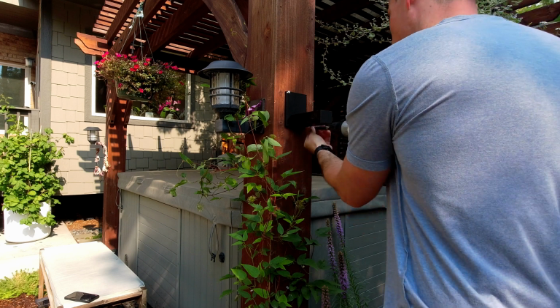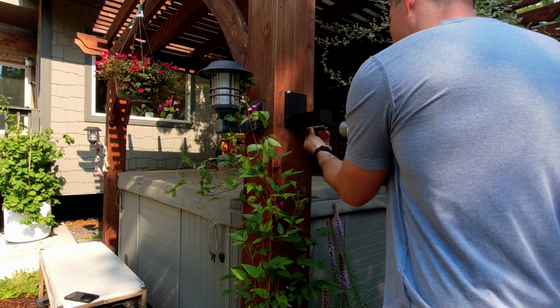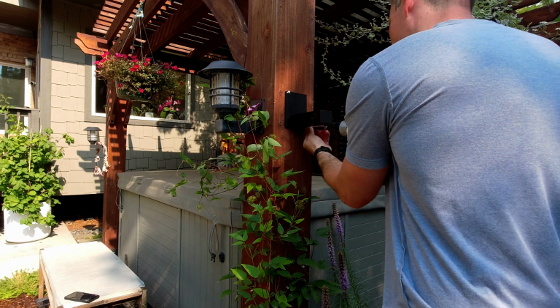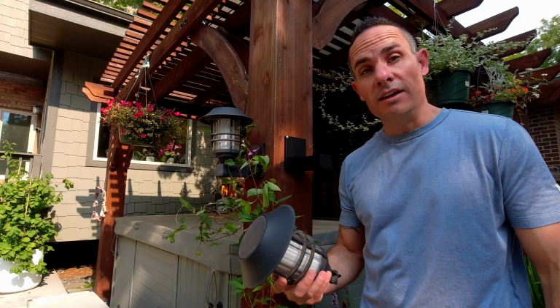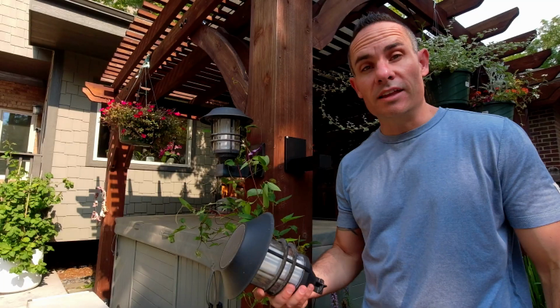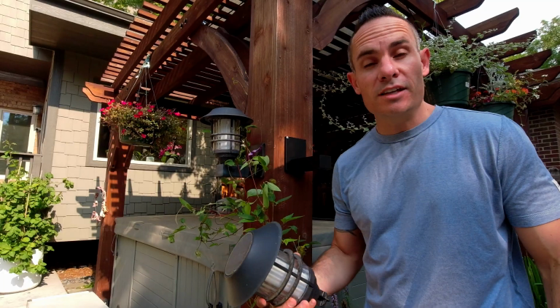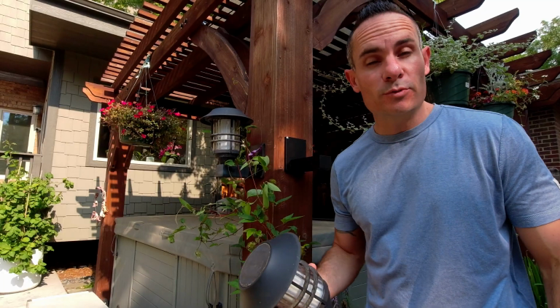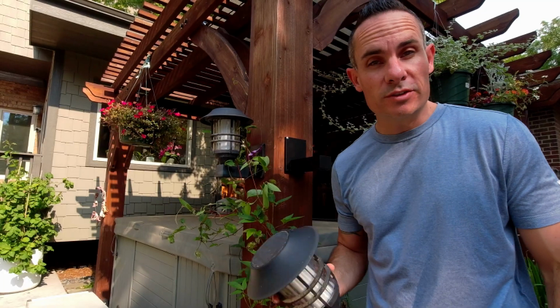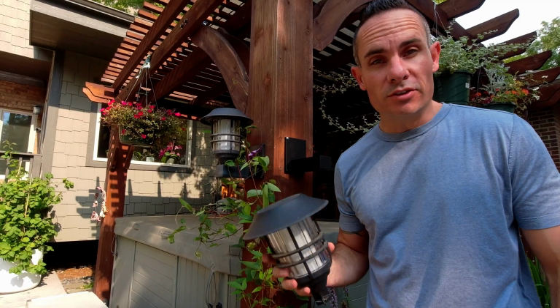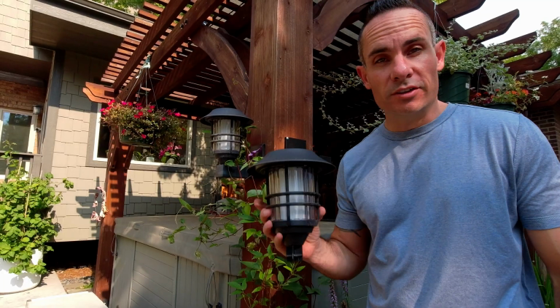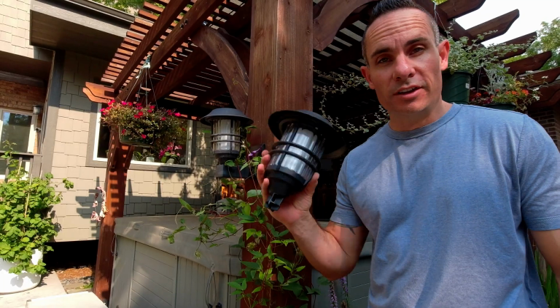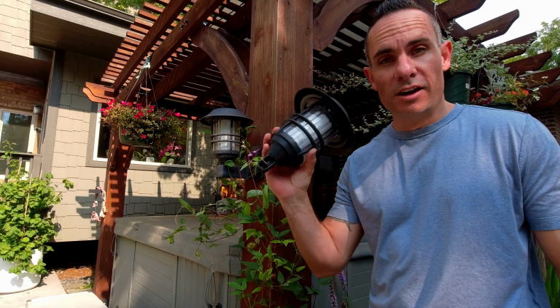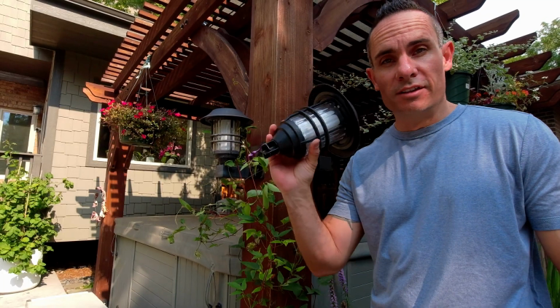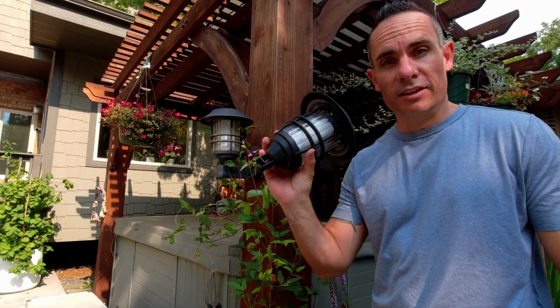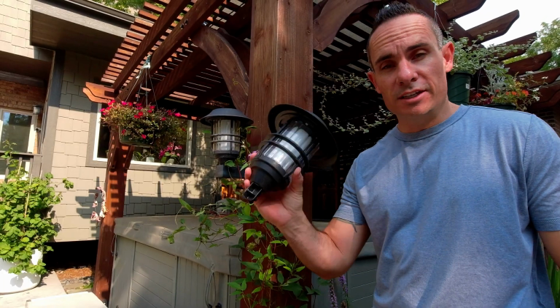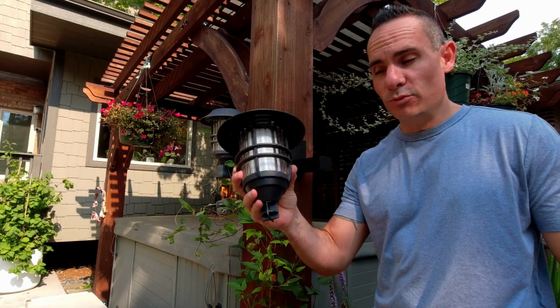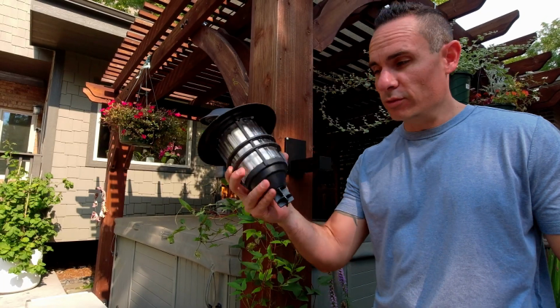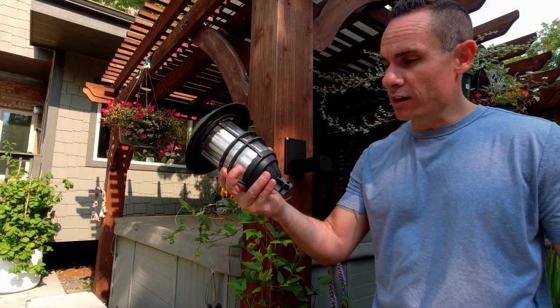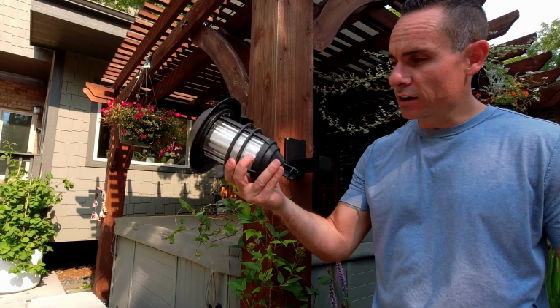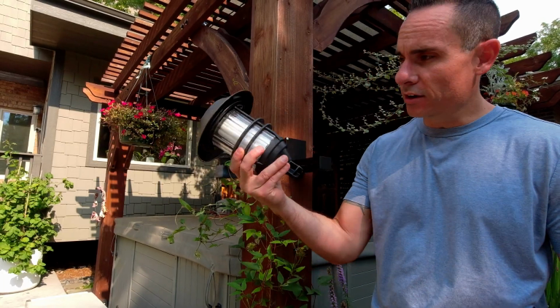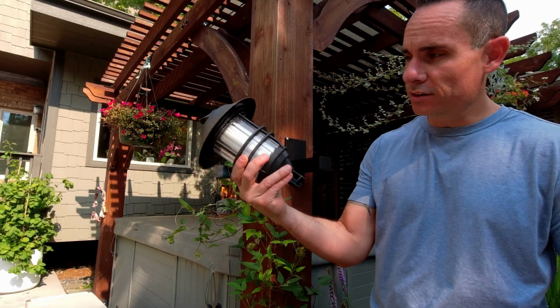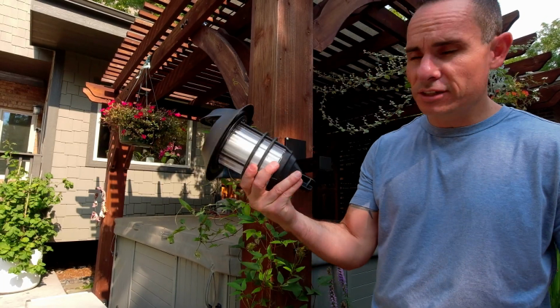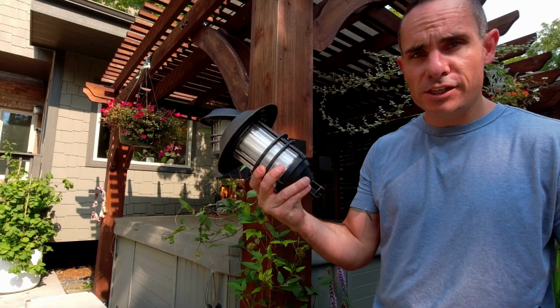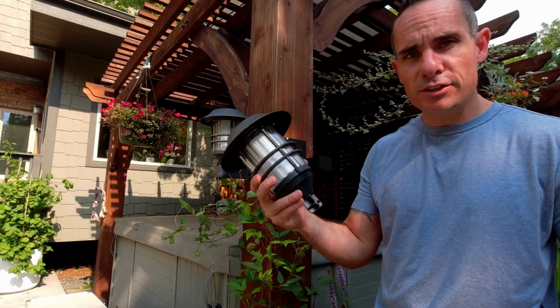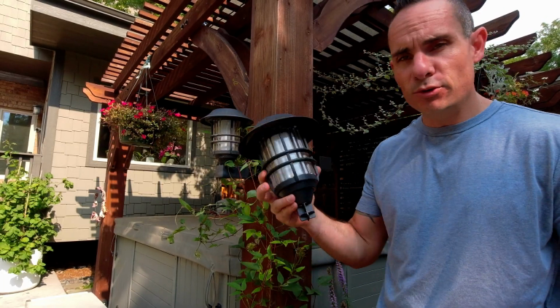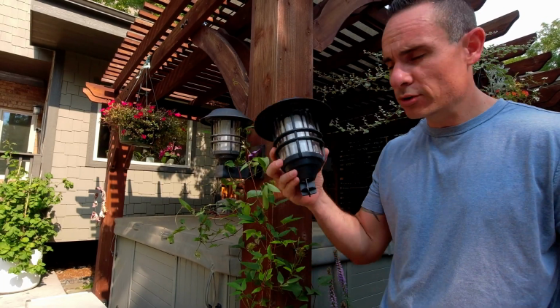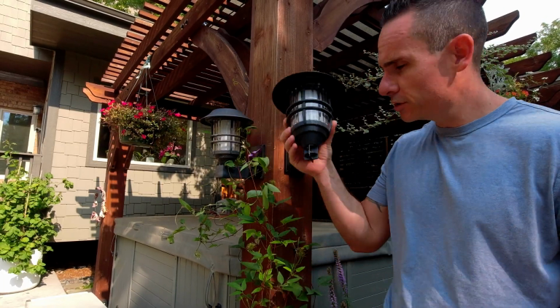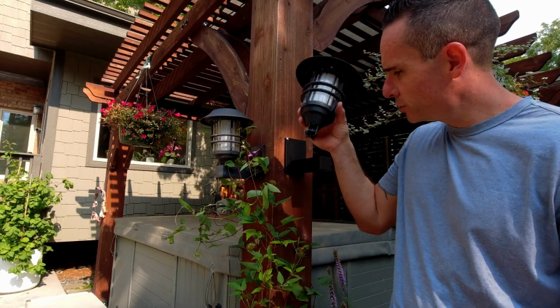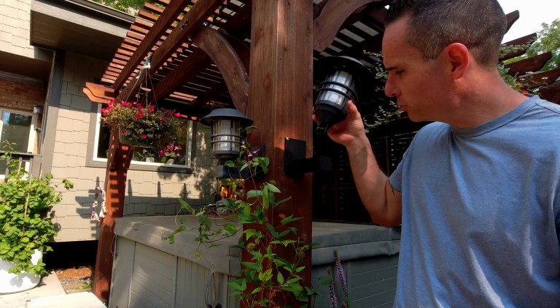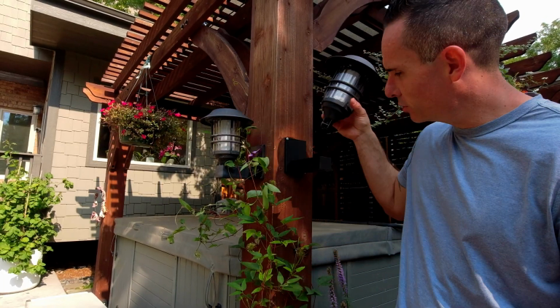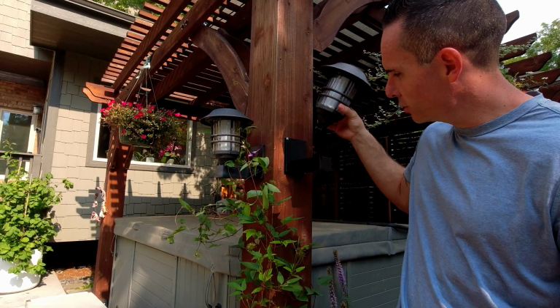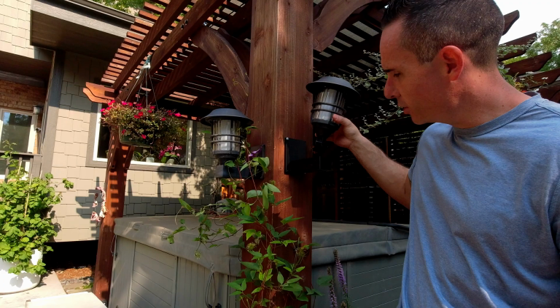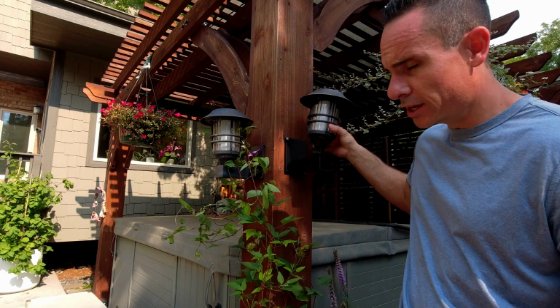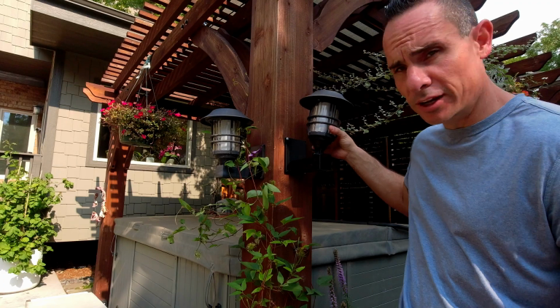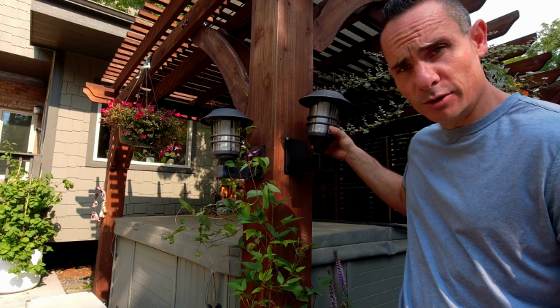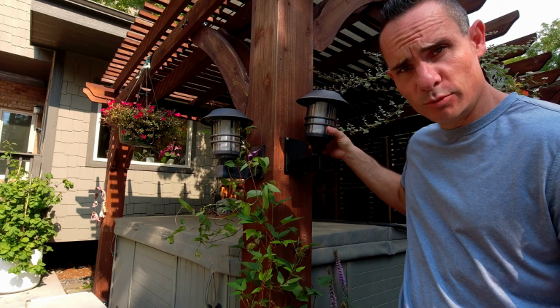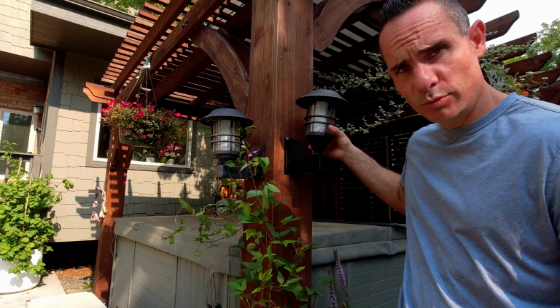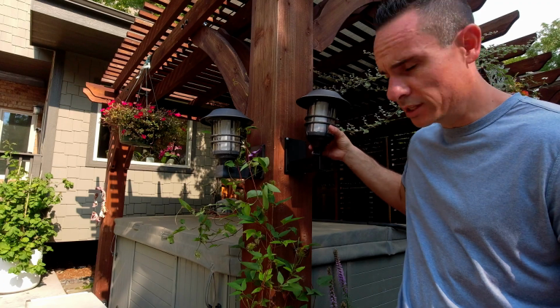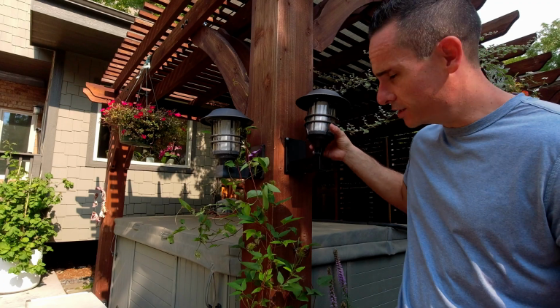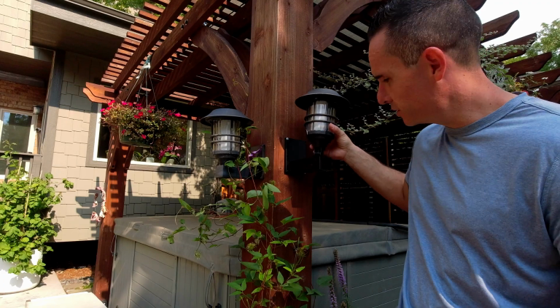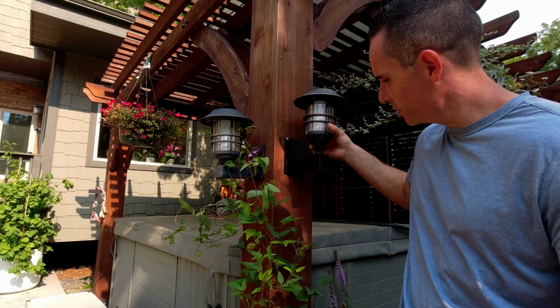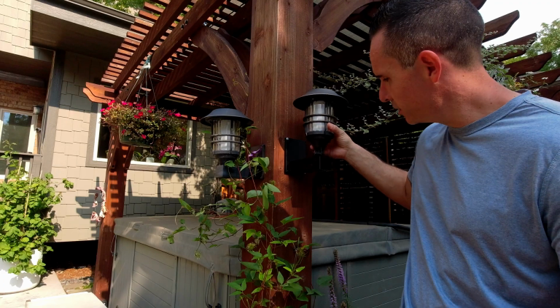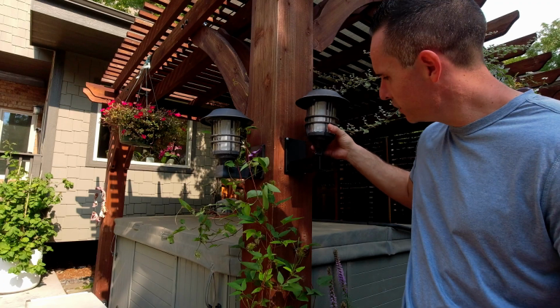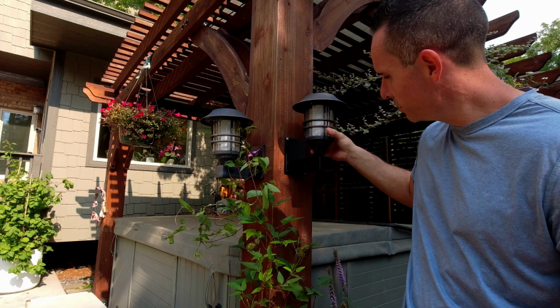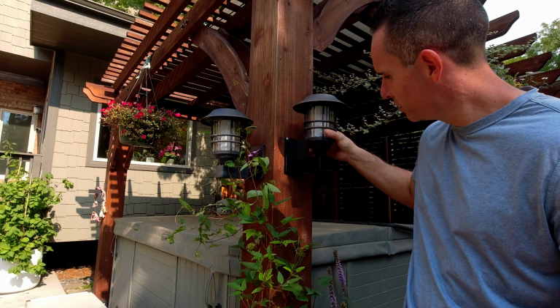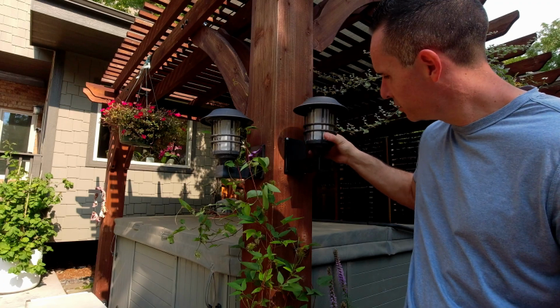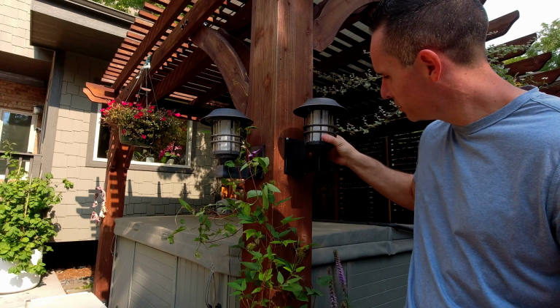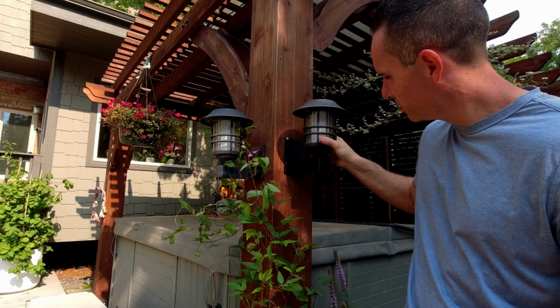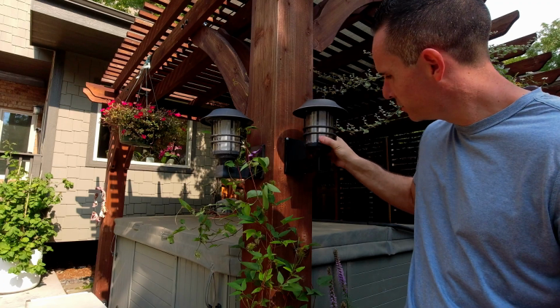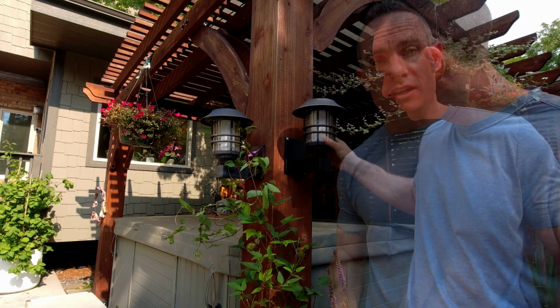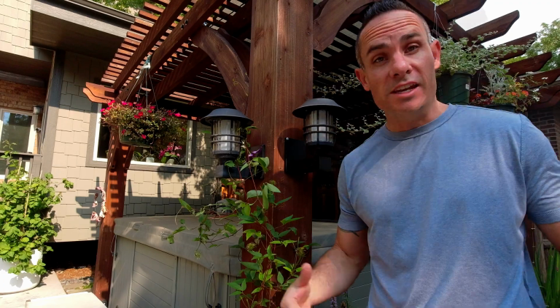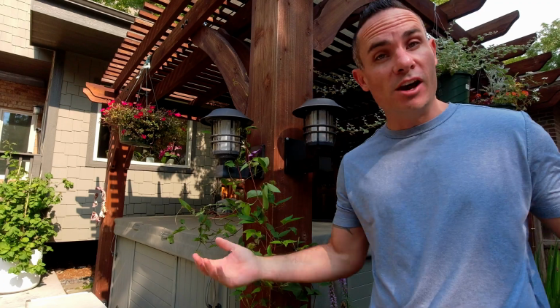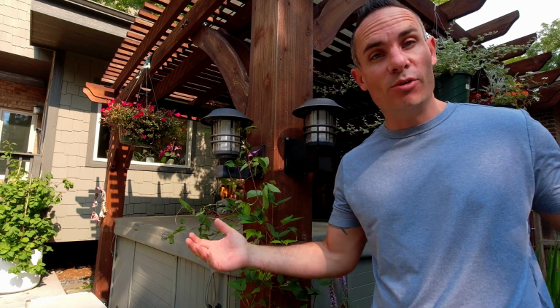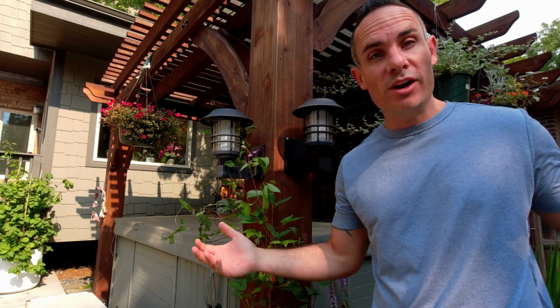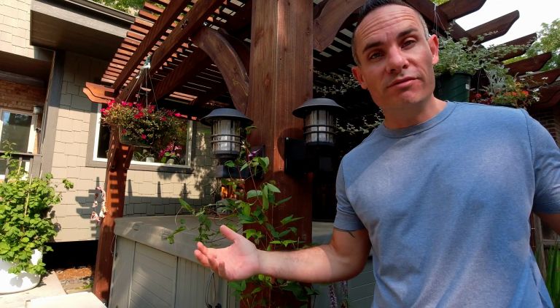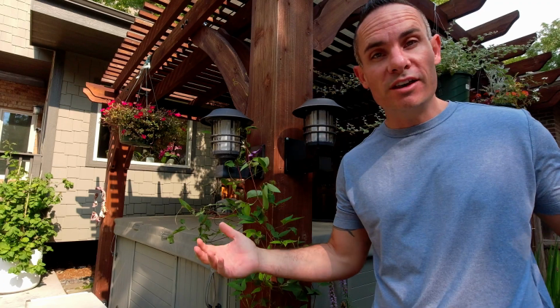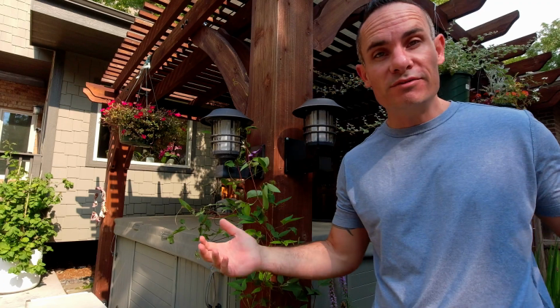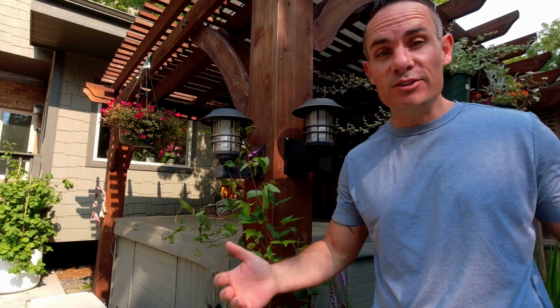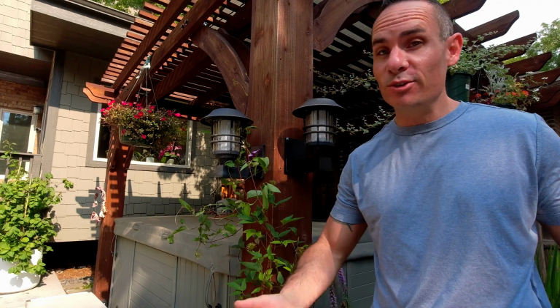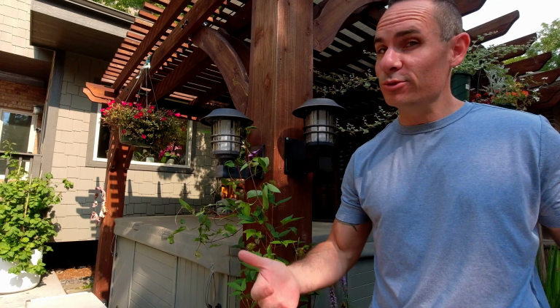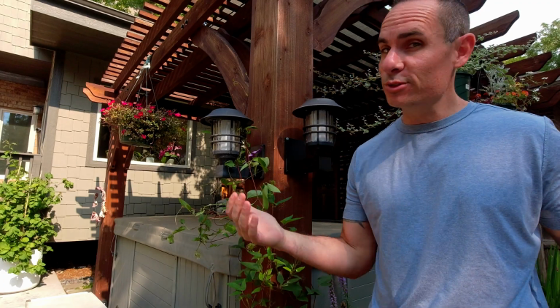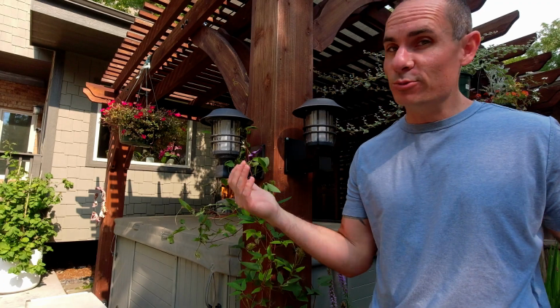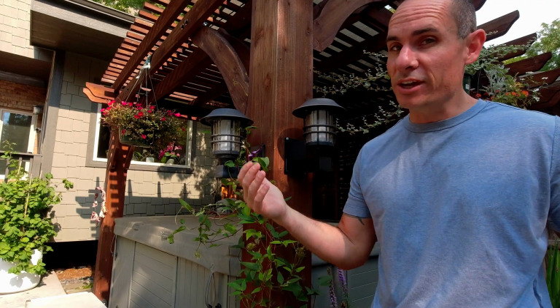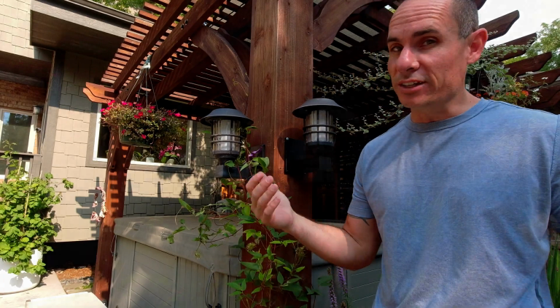Last but certainly not least, we've got our tiki torch — we'll go ahead and place it in. Now all we have left to do is wait.